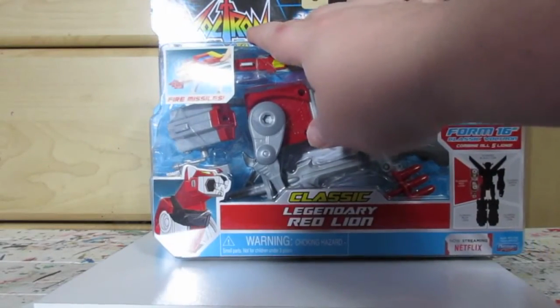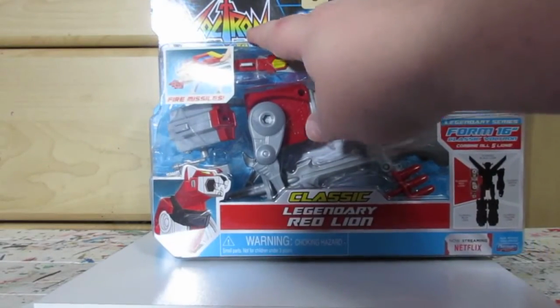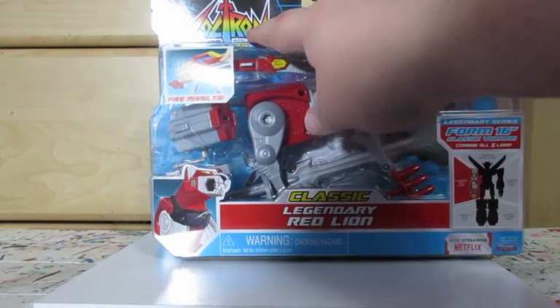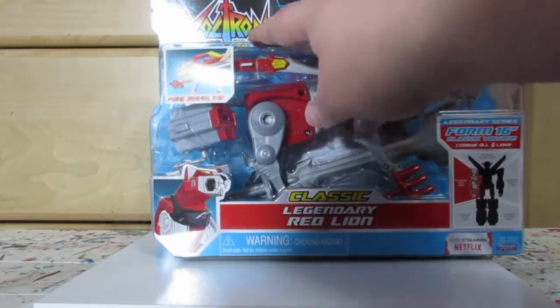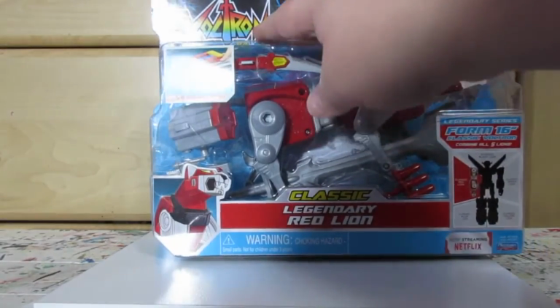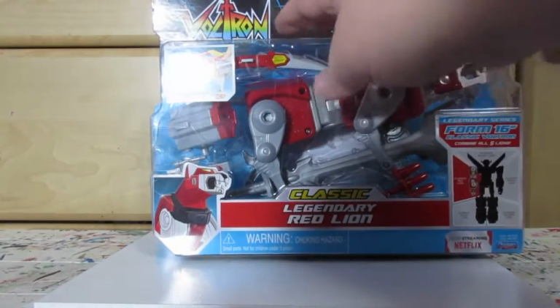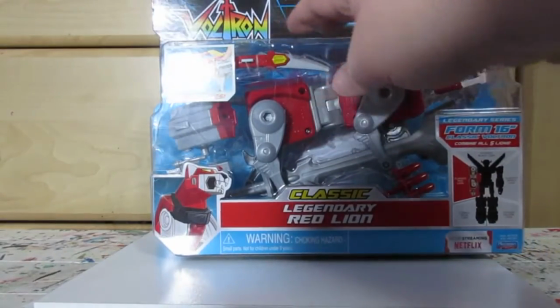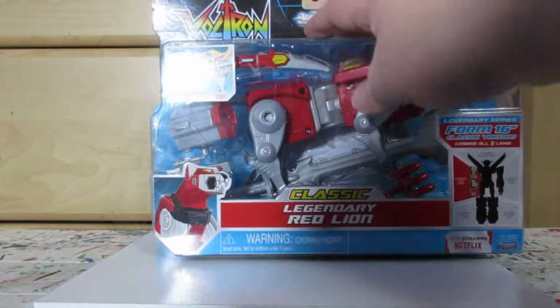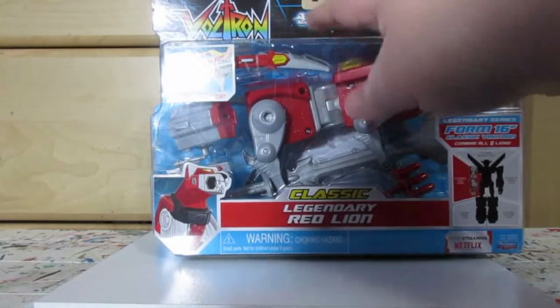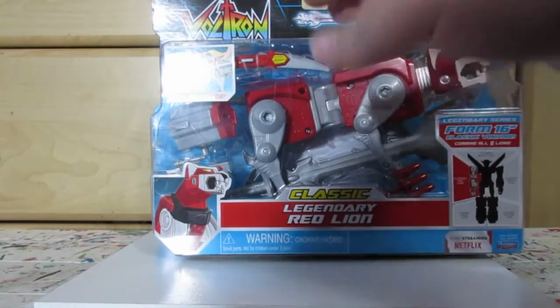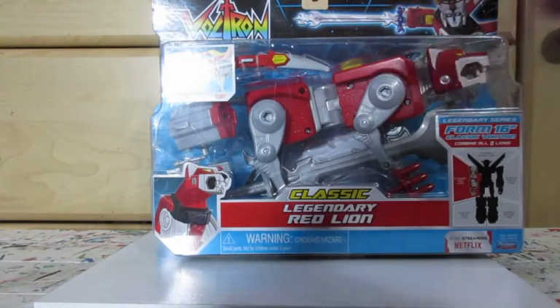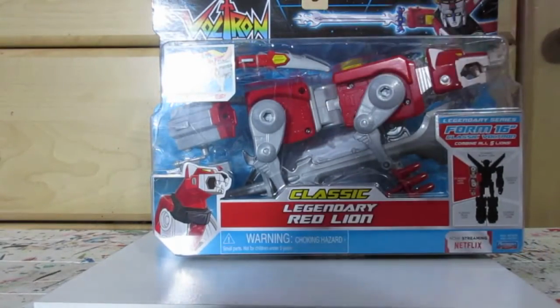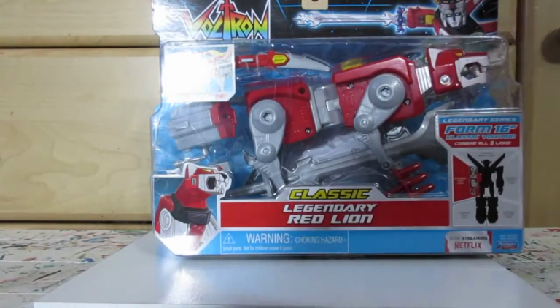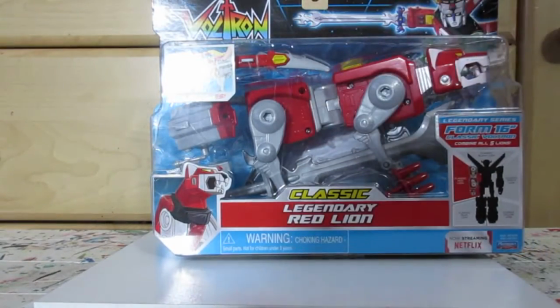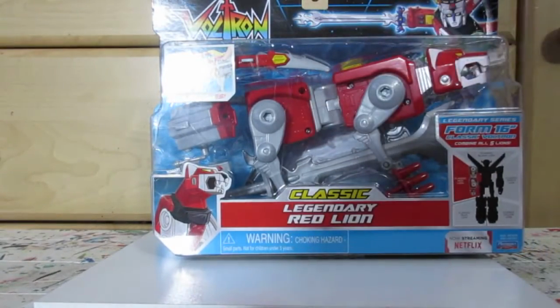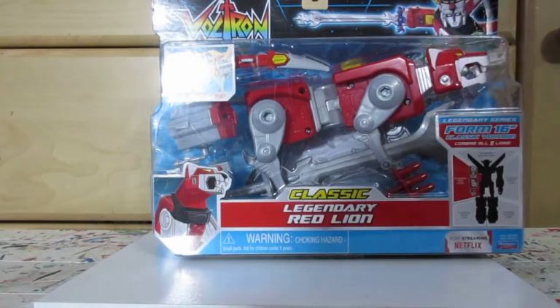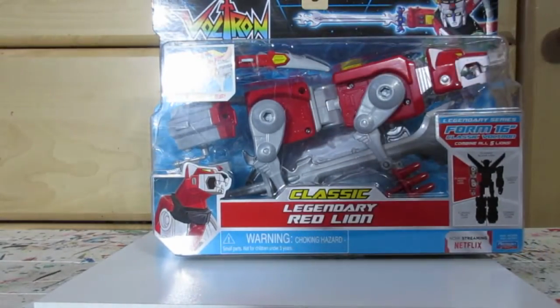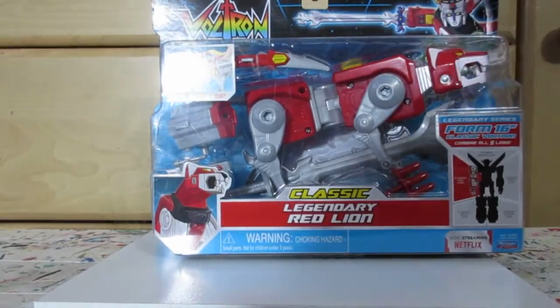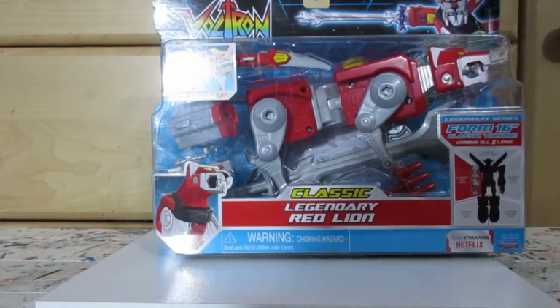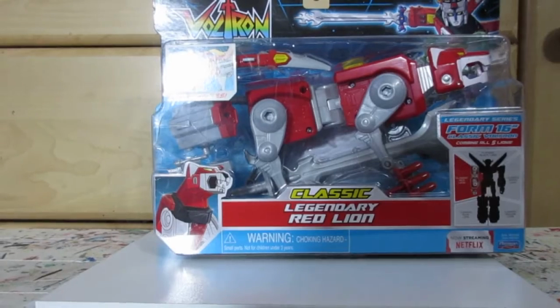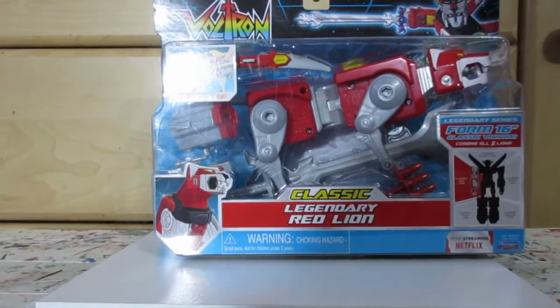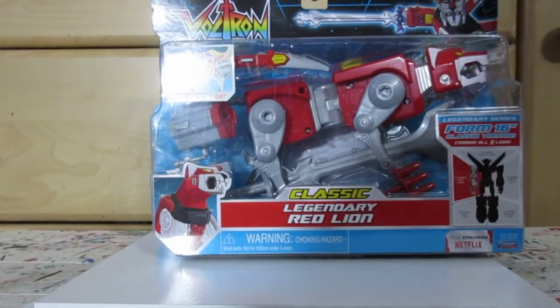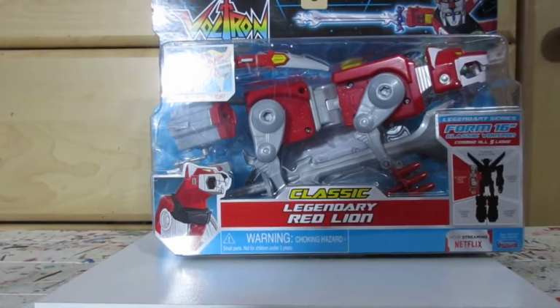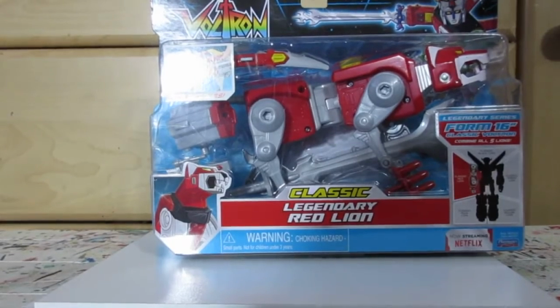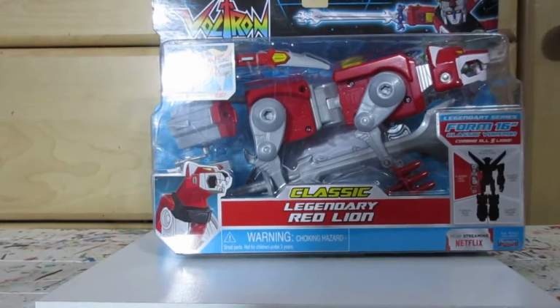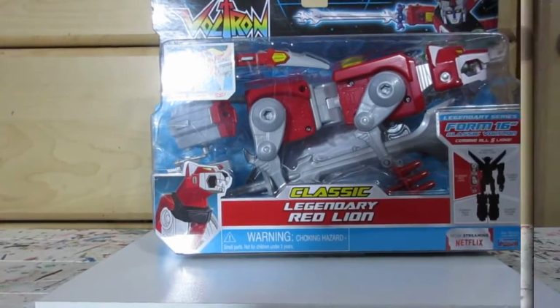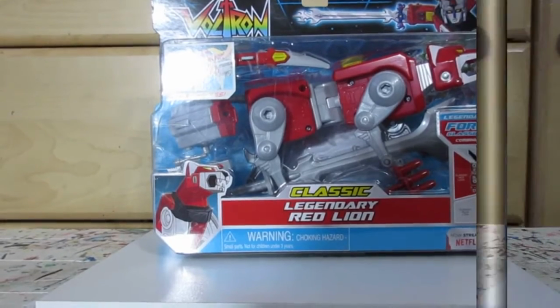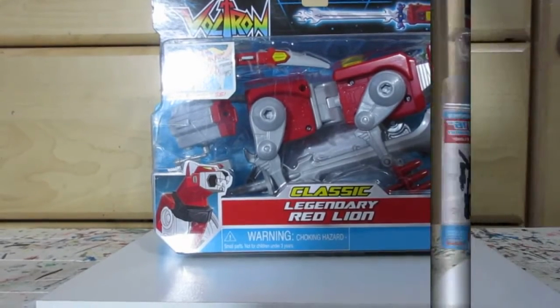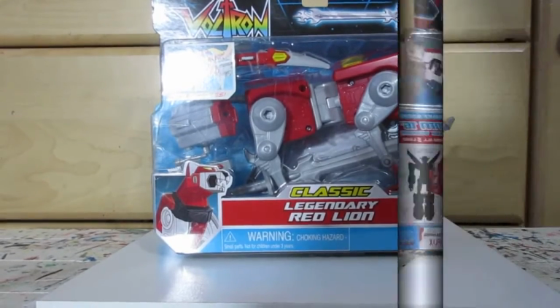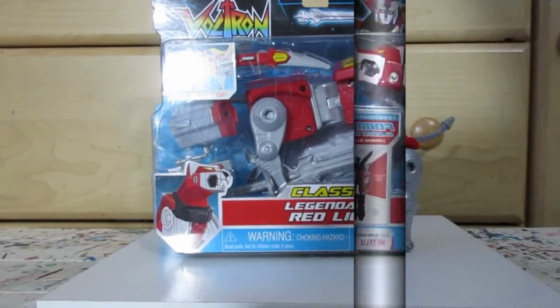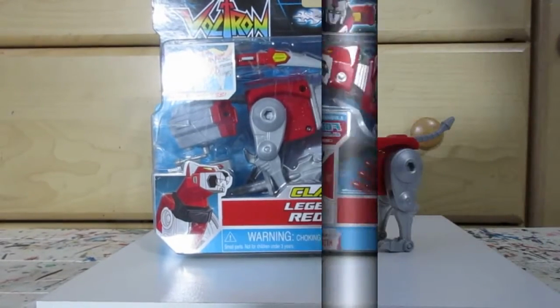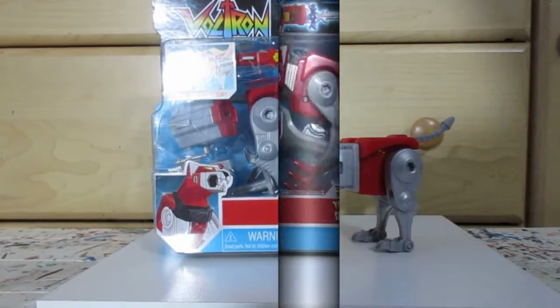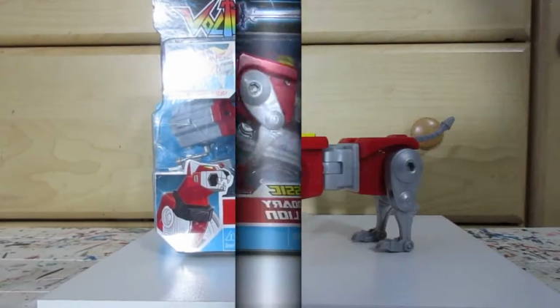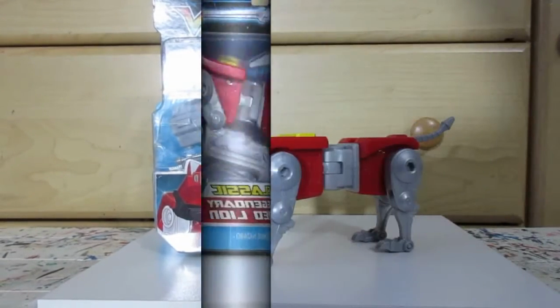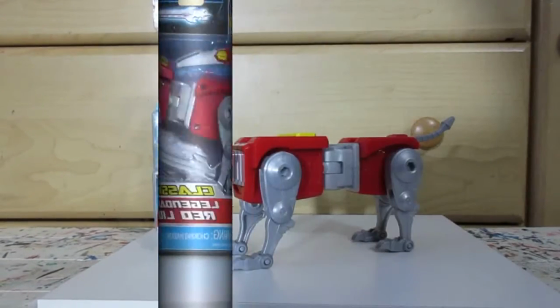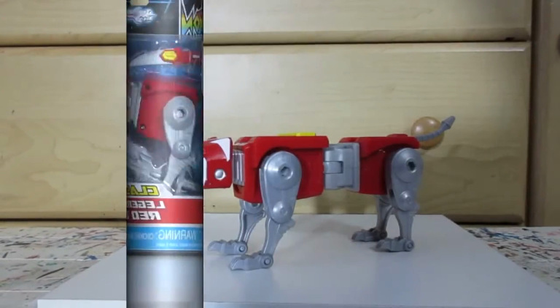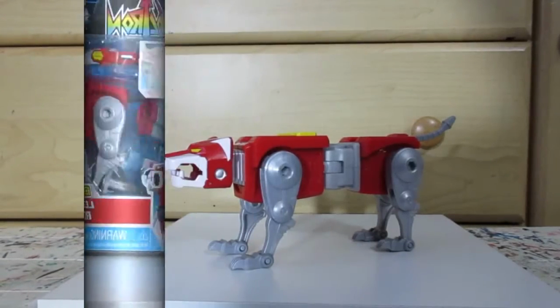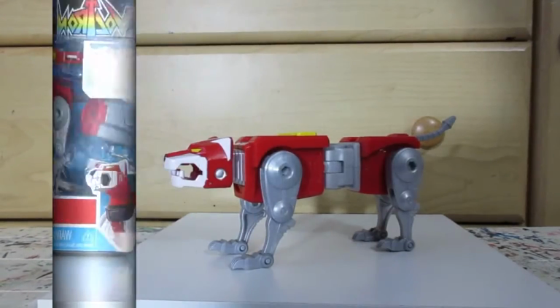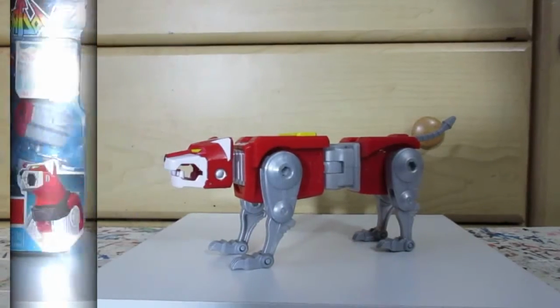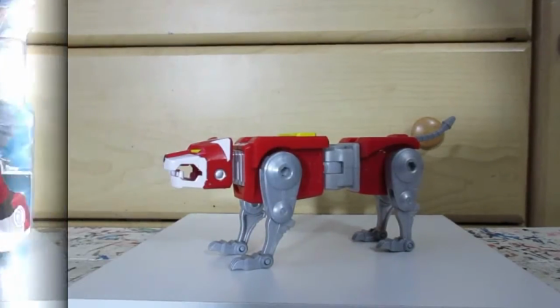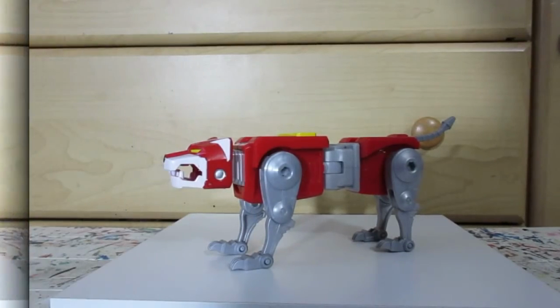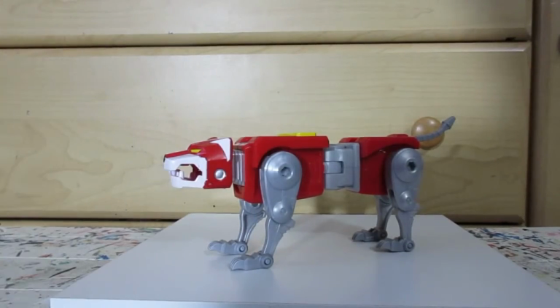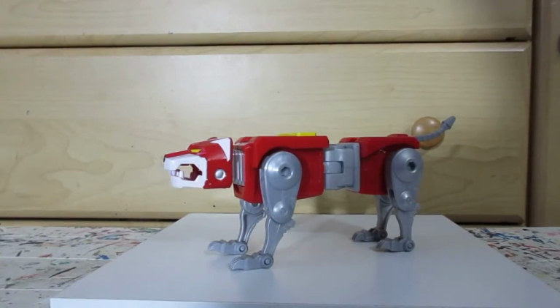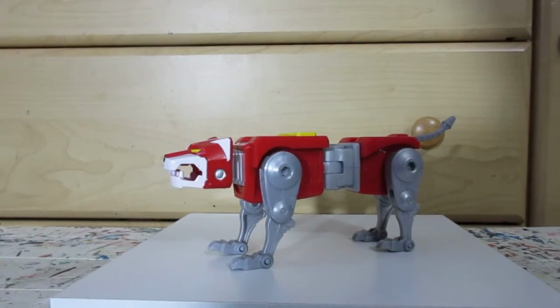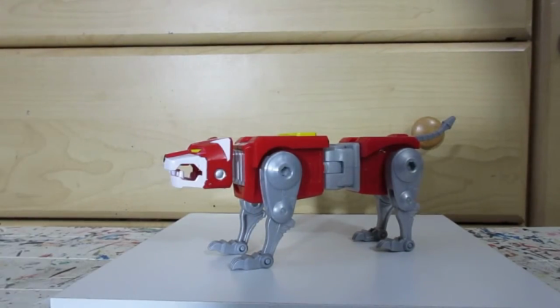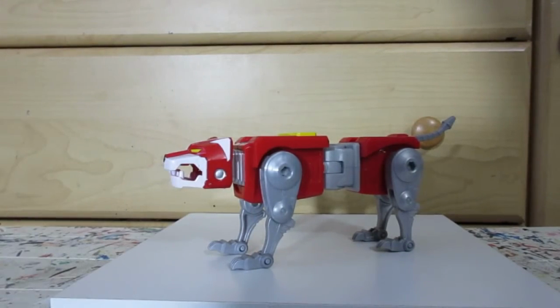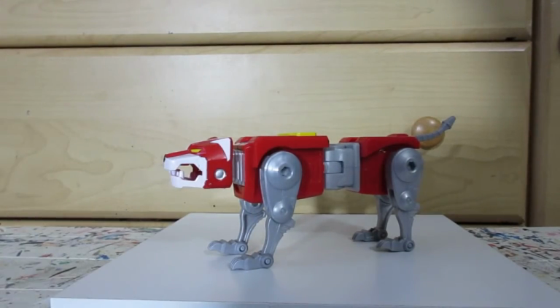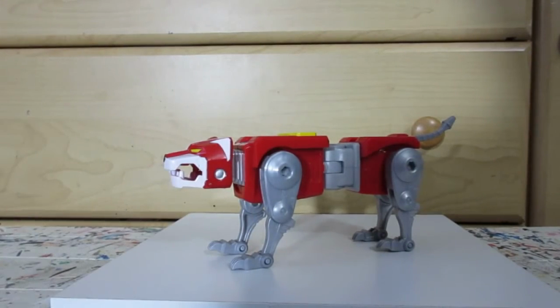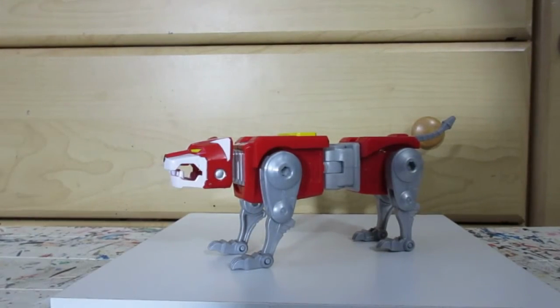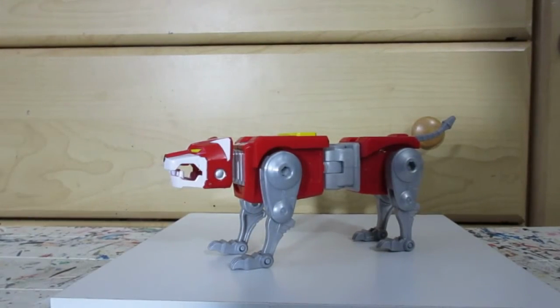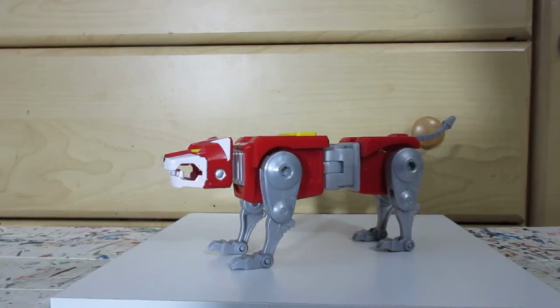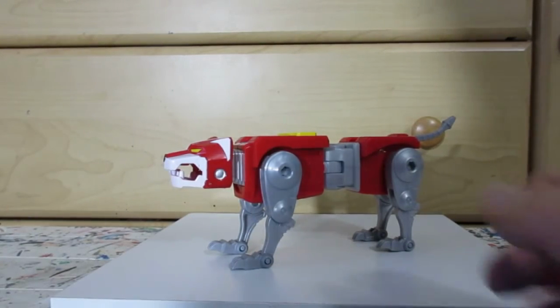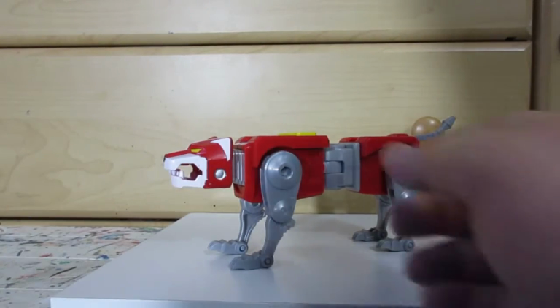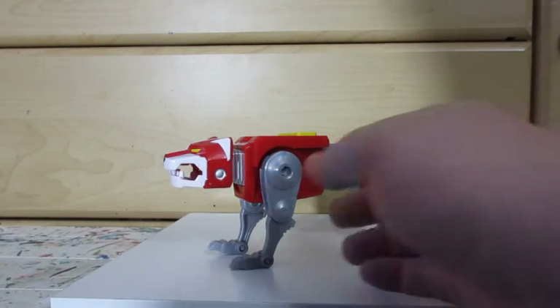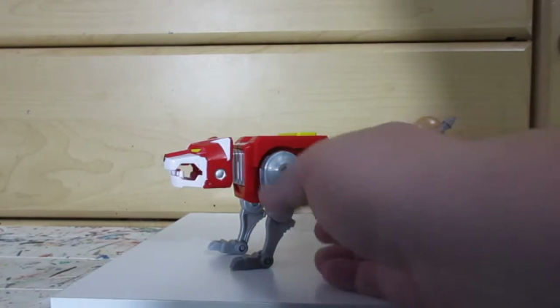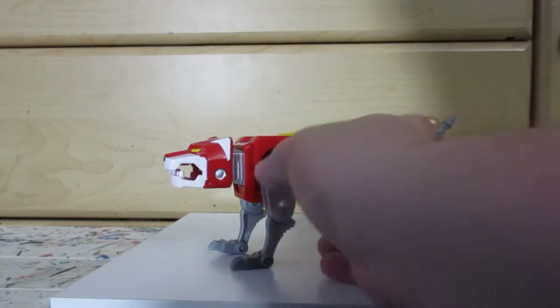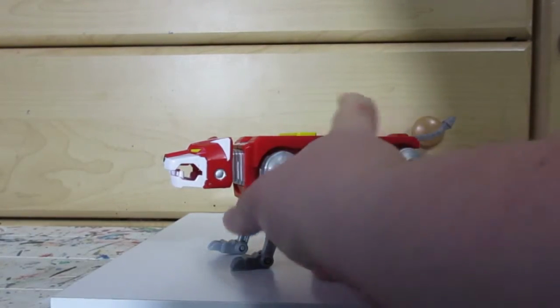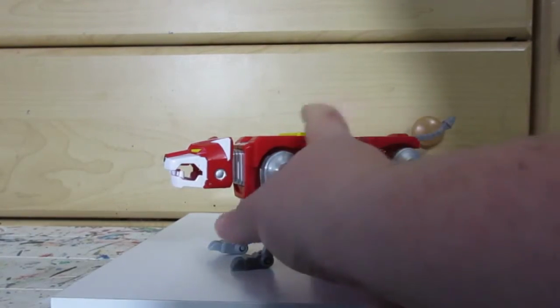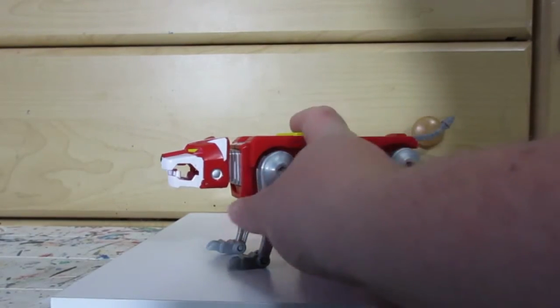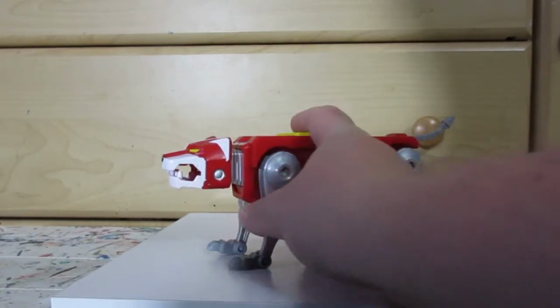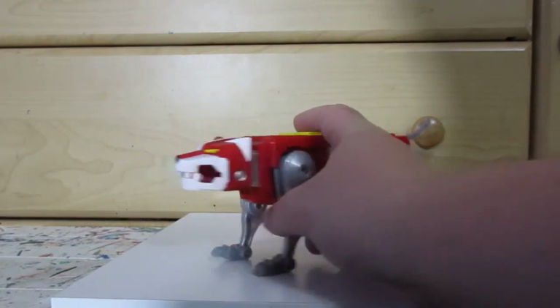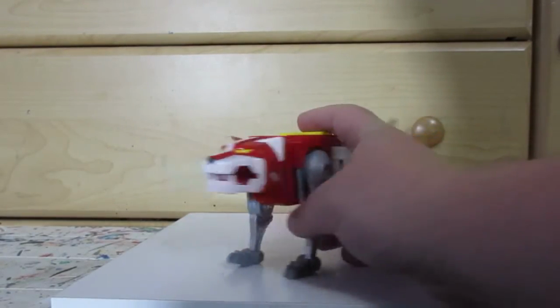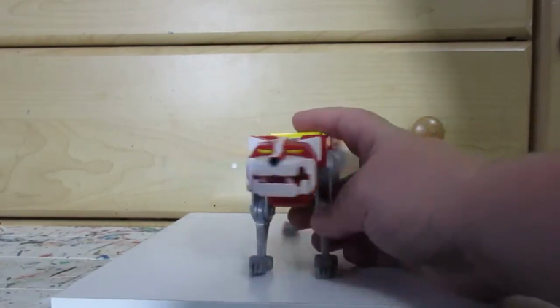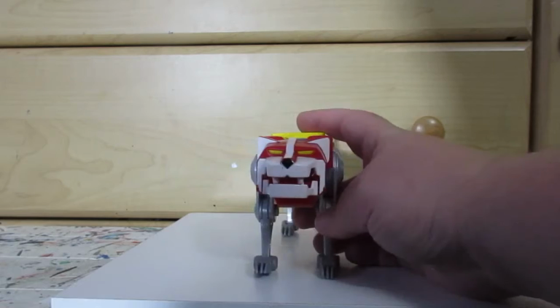Alright, well, time to open this up. Here is the Red Lion out of the package.